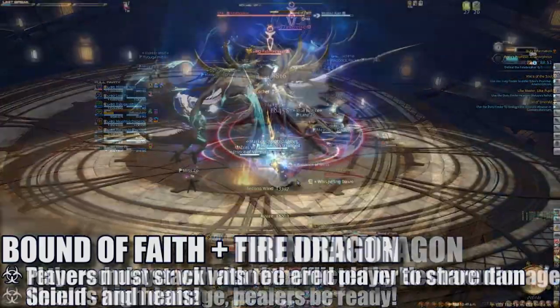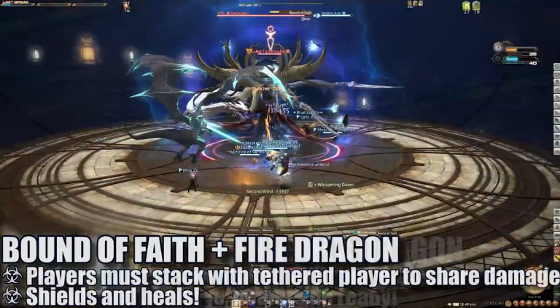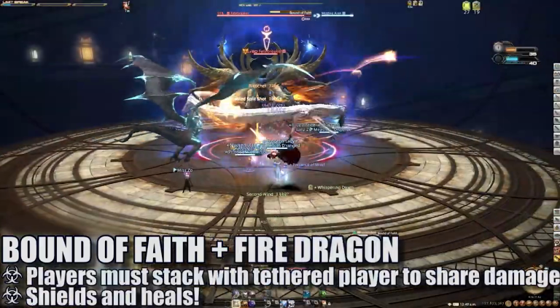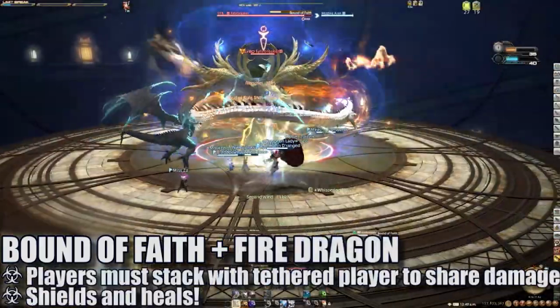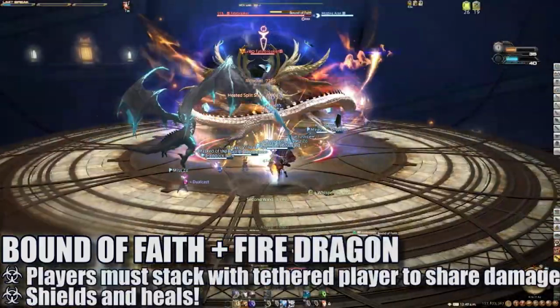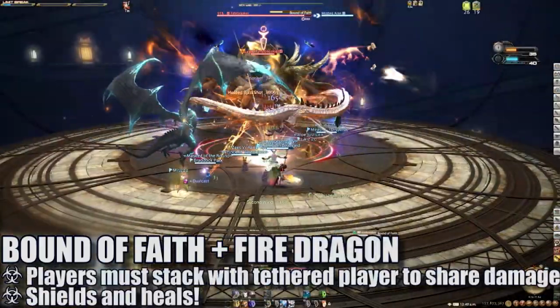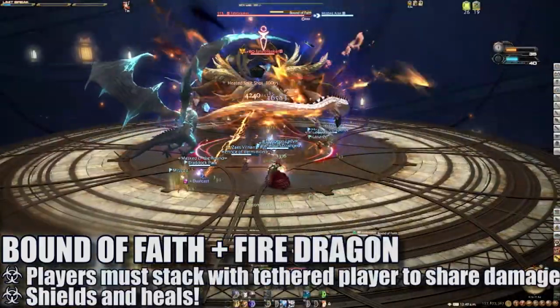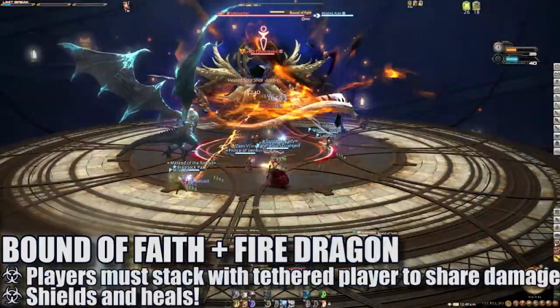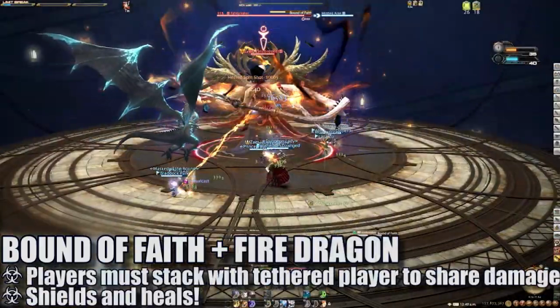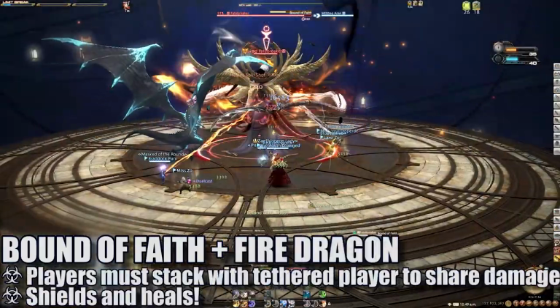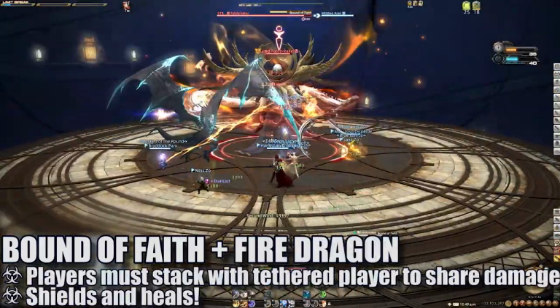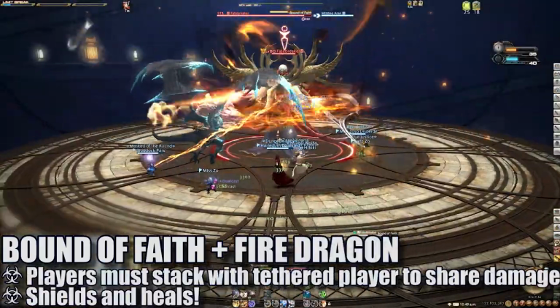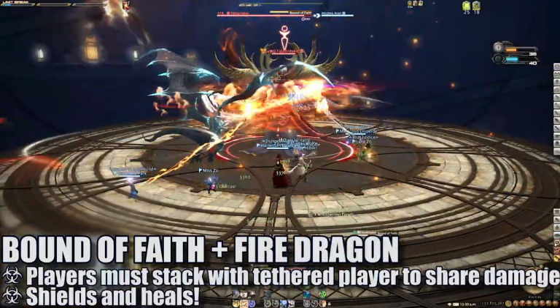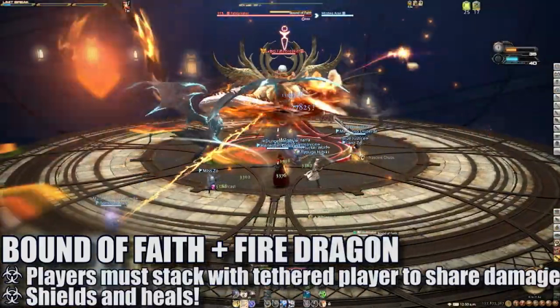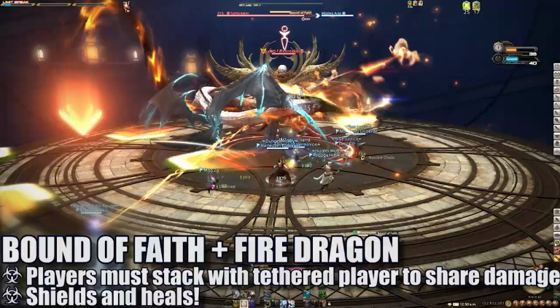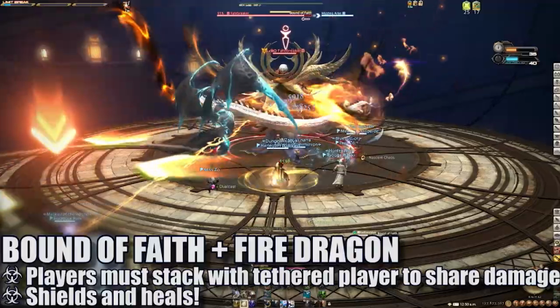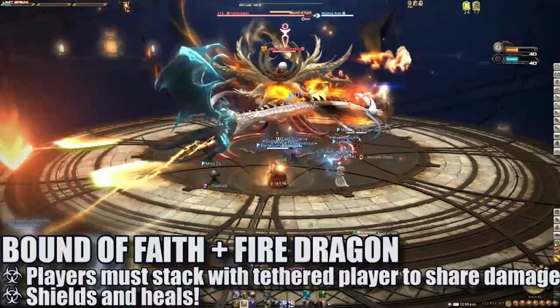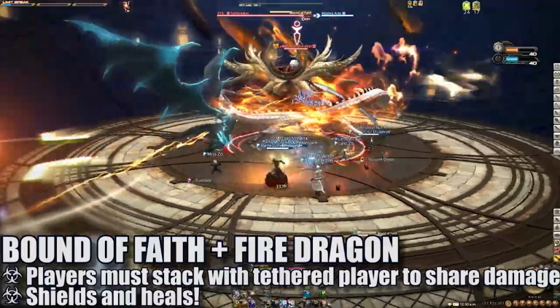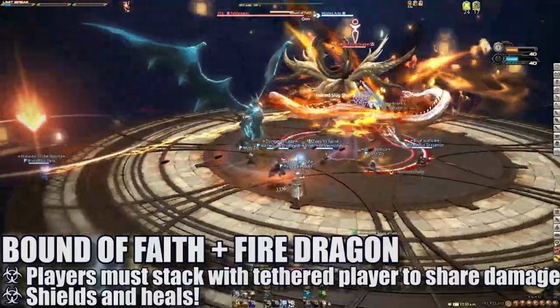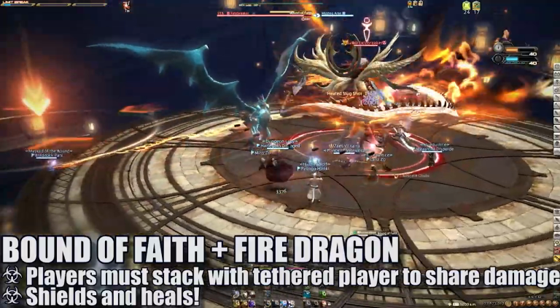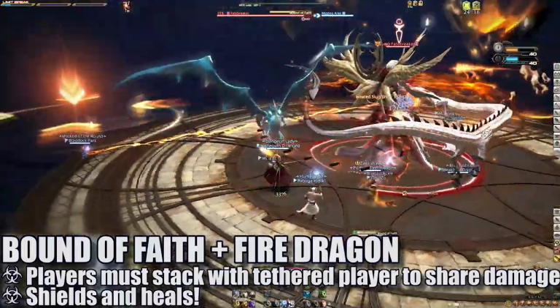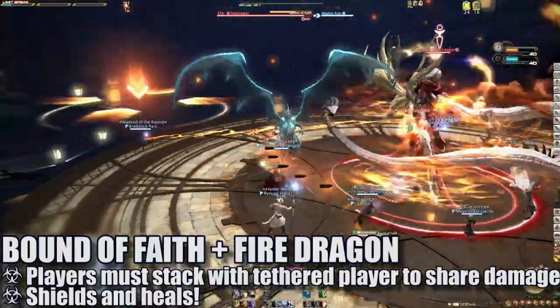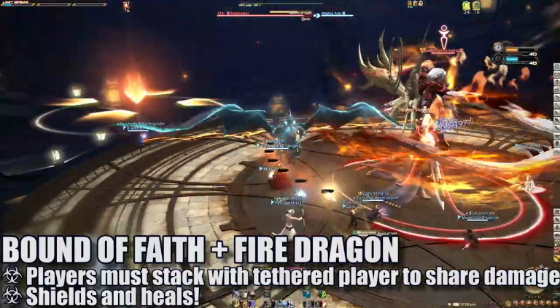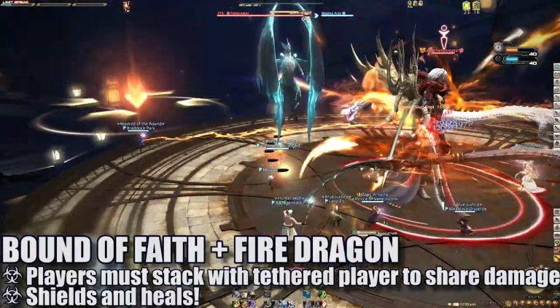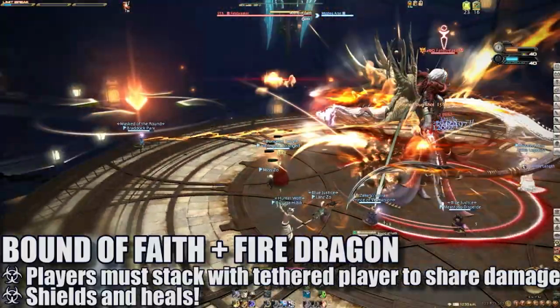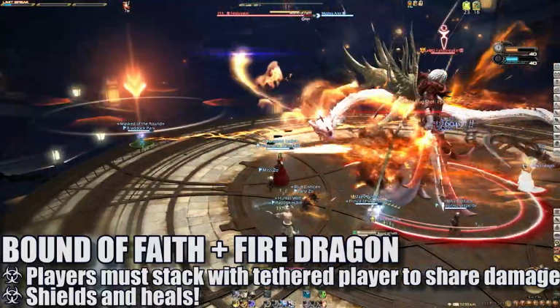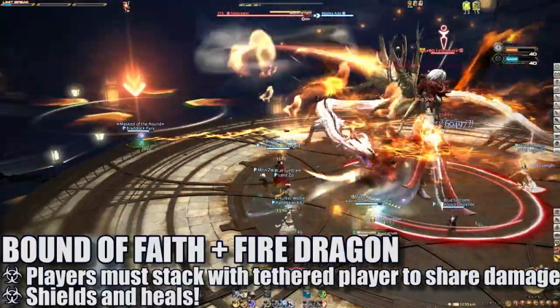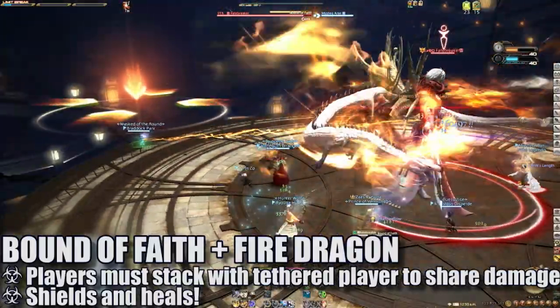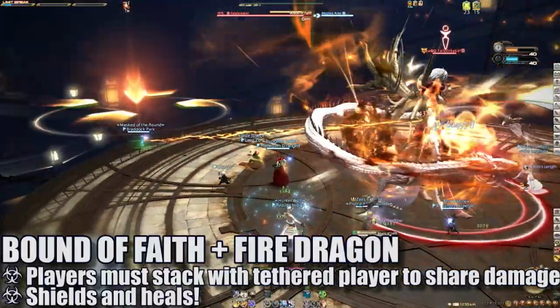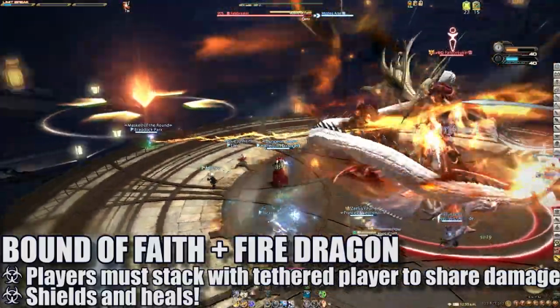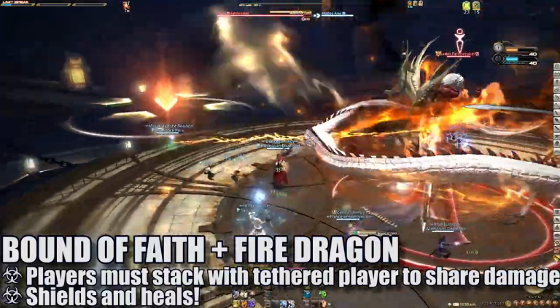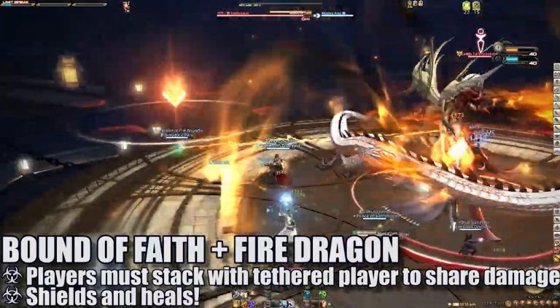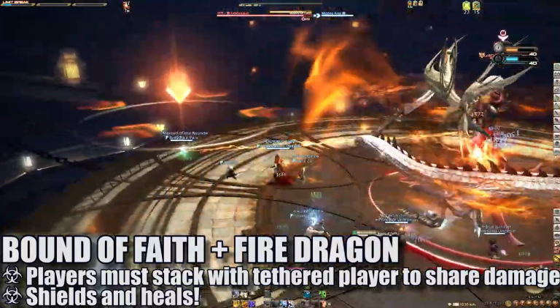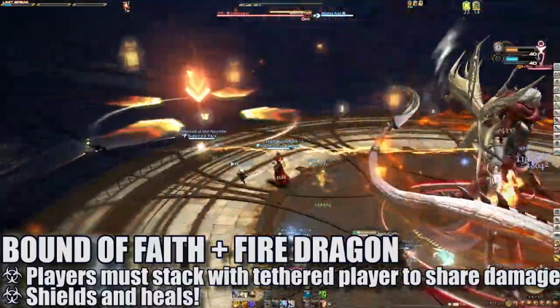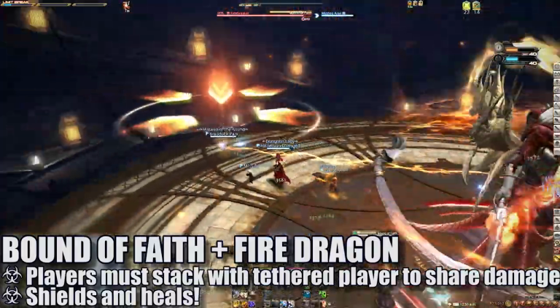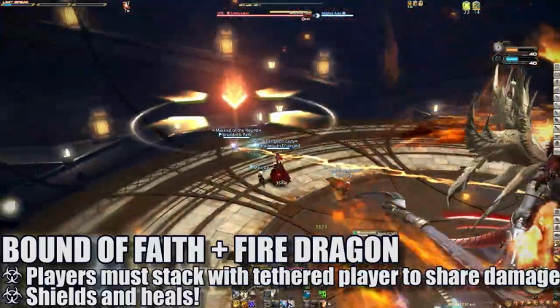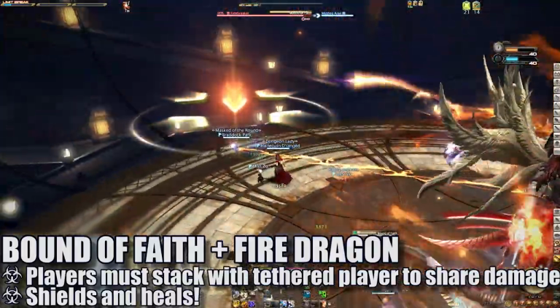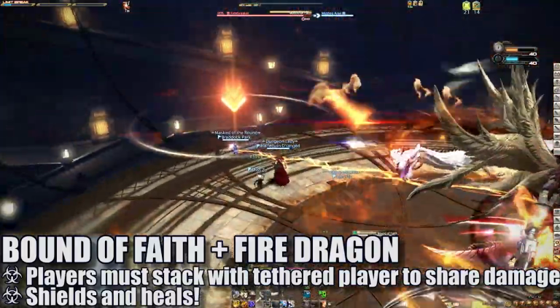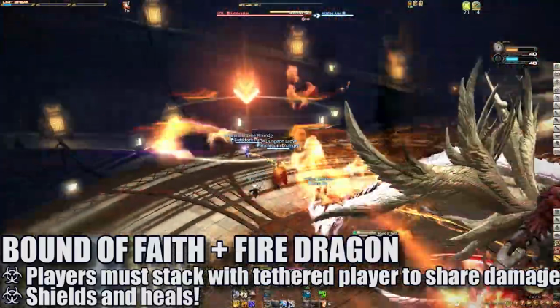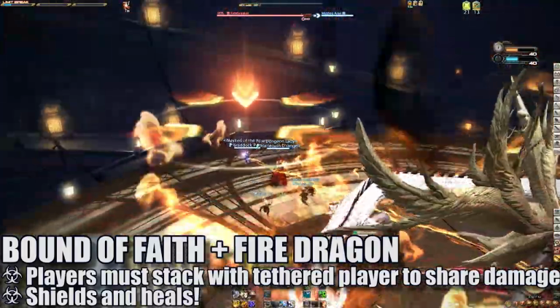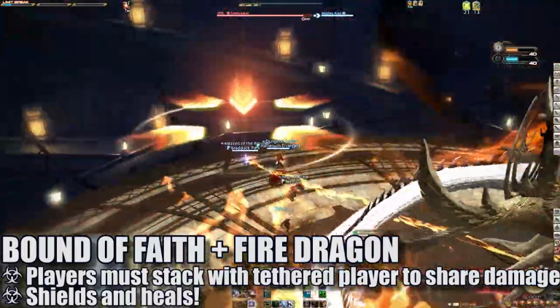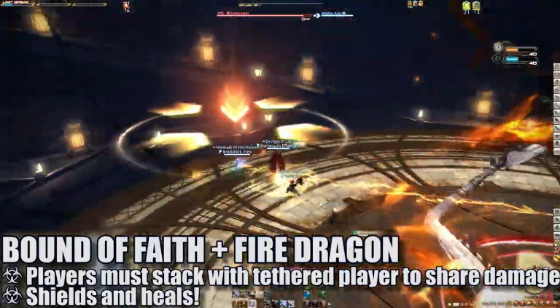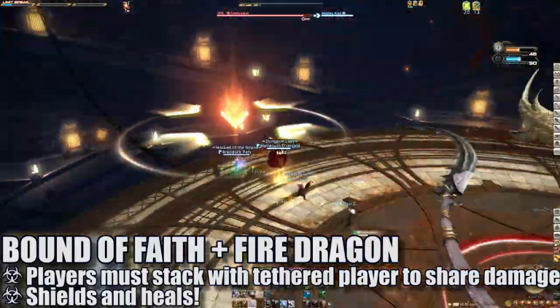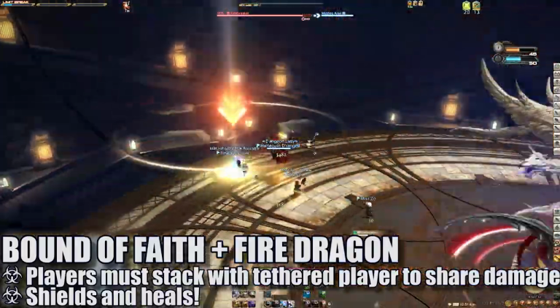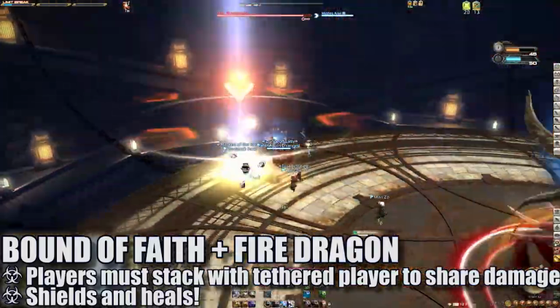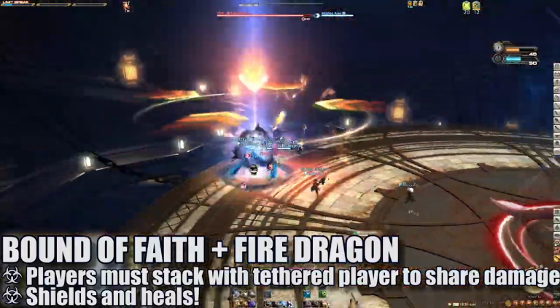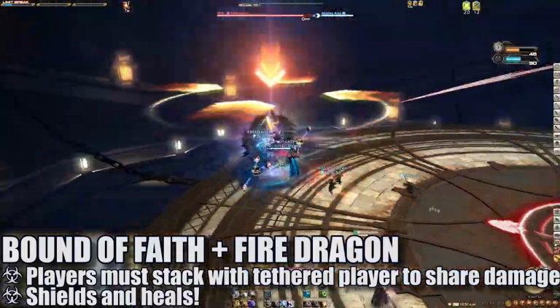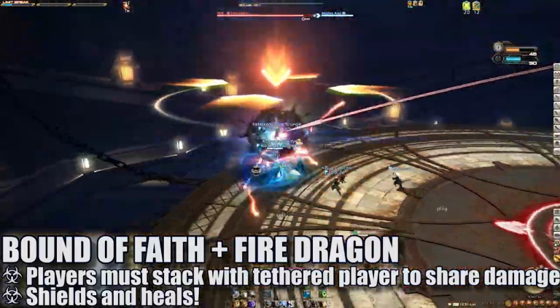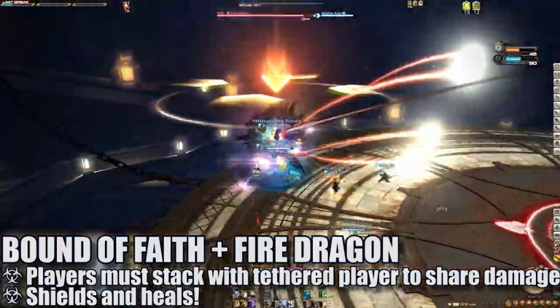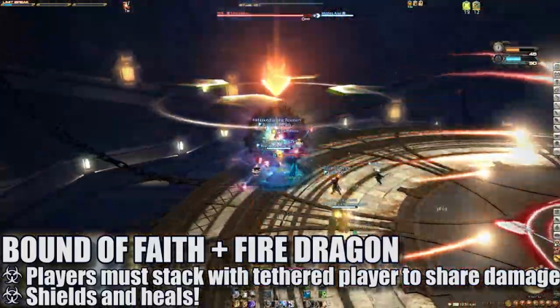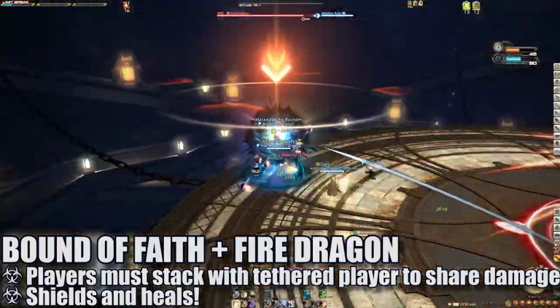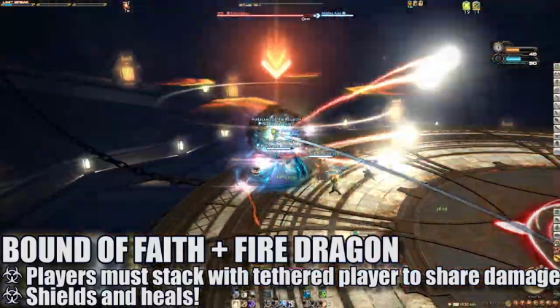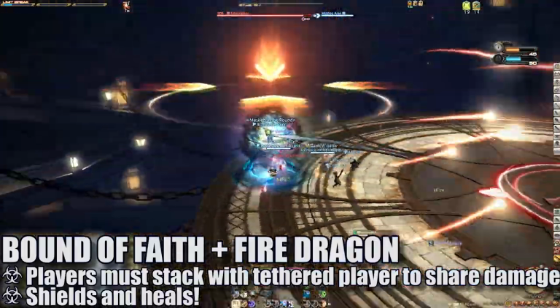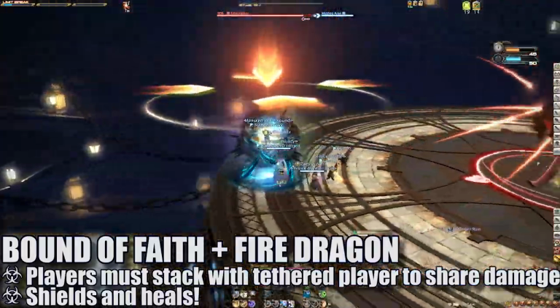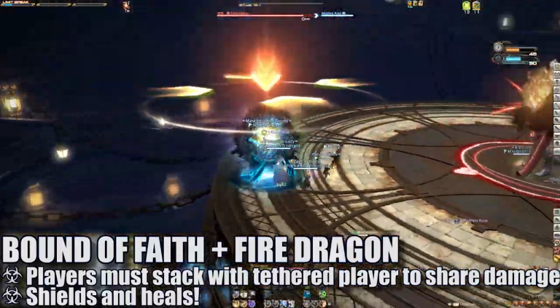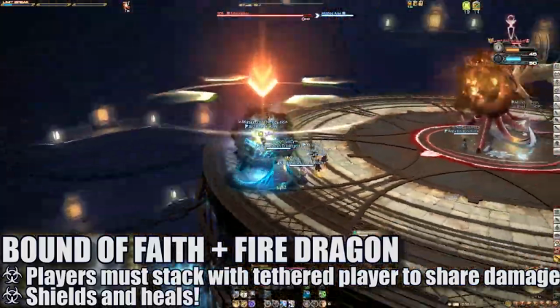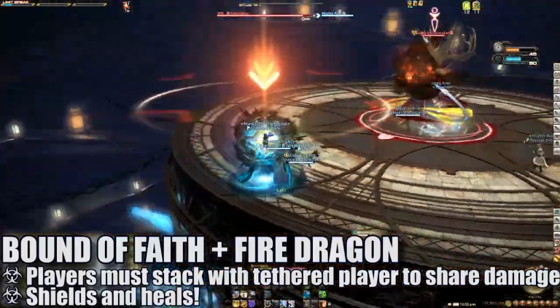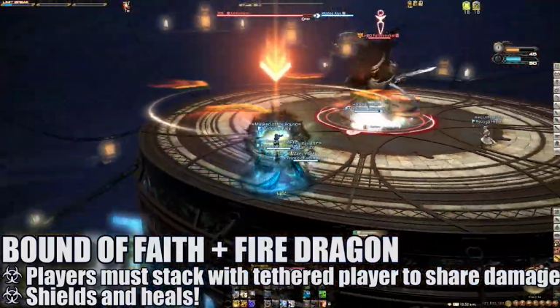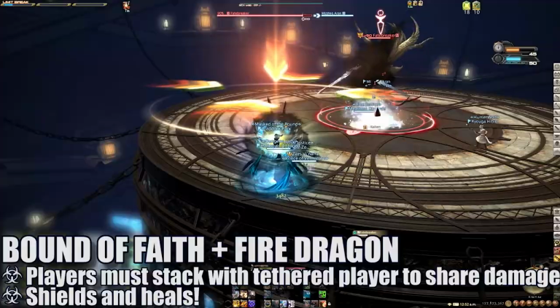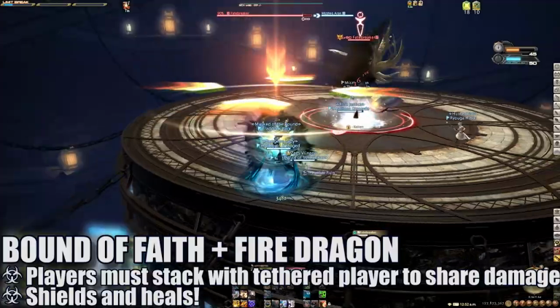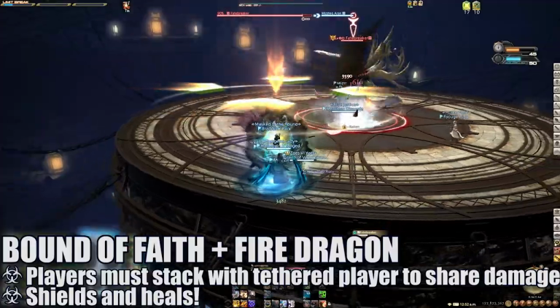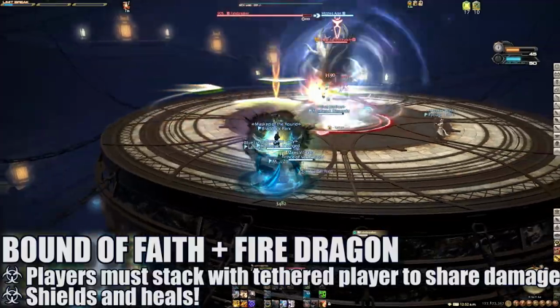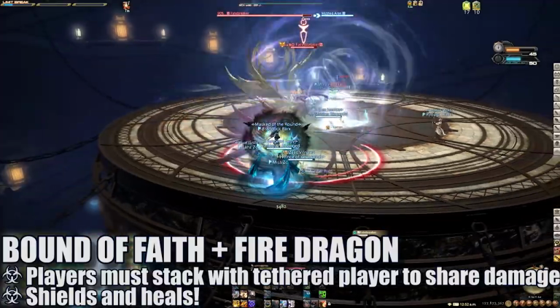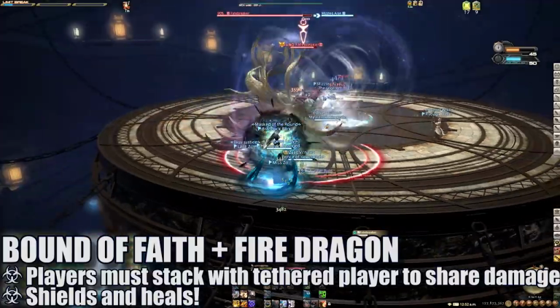However, if the dragon is glowing orange, the targeted player will also be marked for a stack up. The group can move in with this player to soak that extra damage.